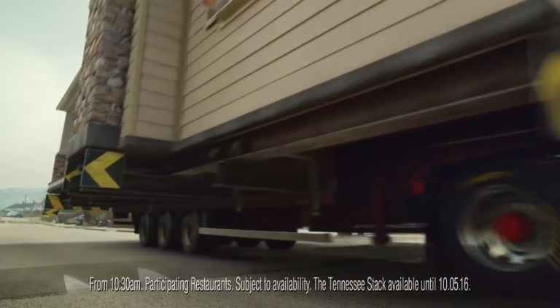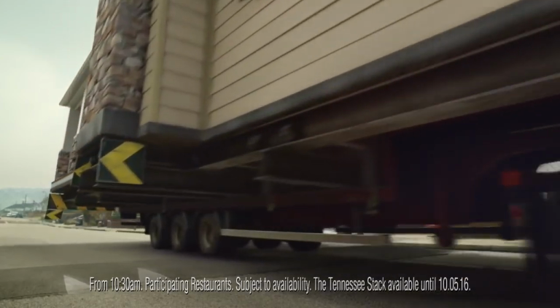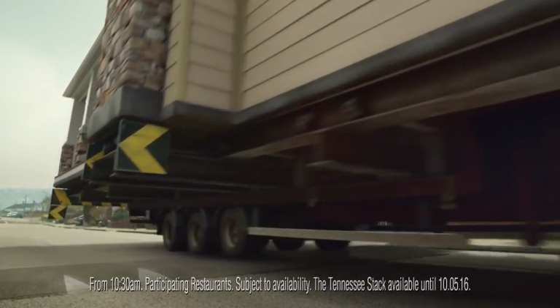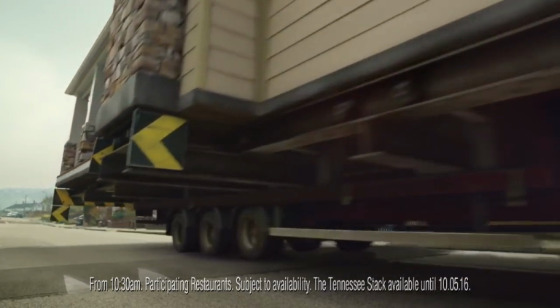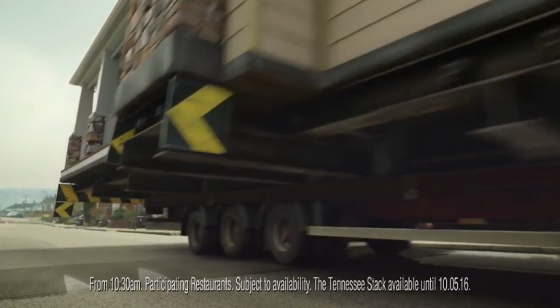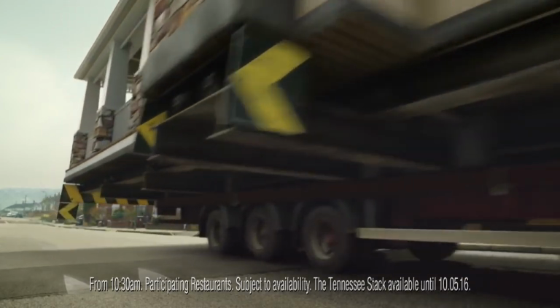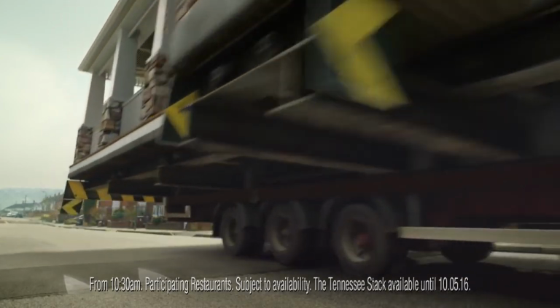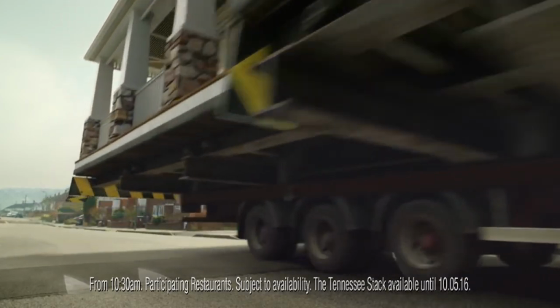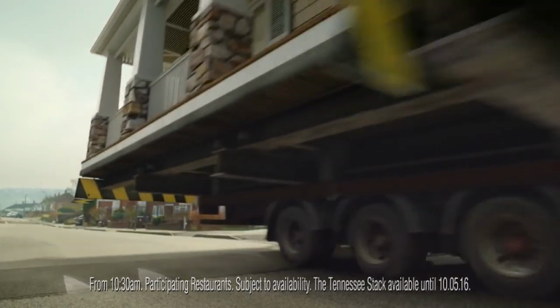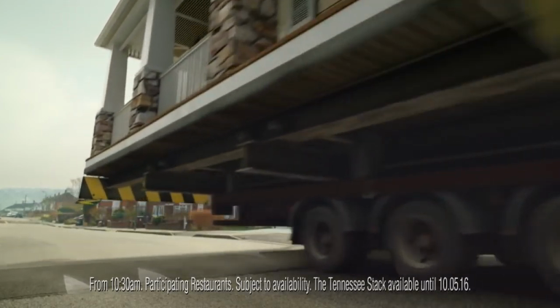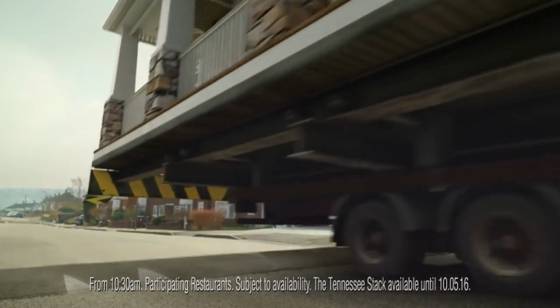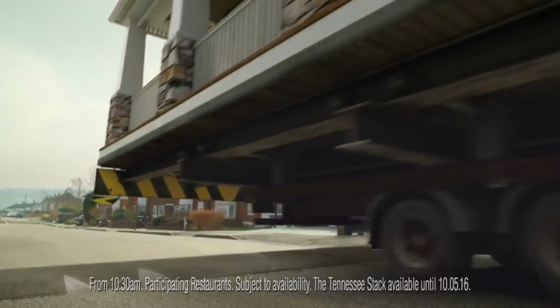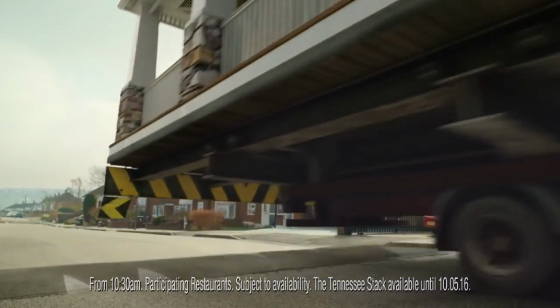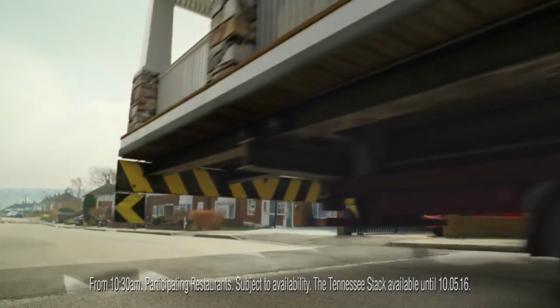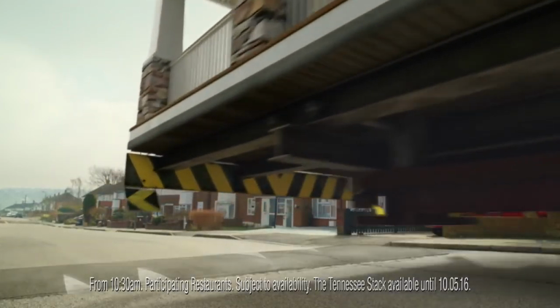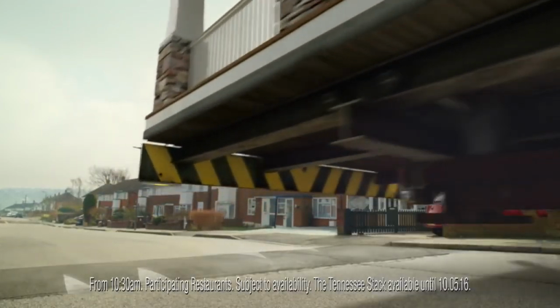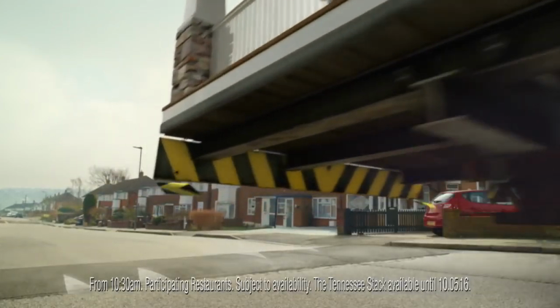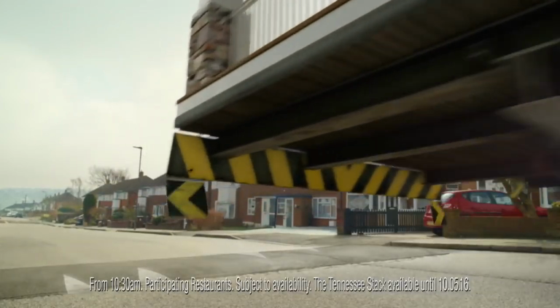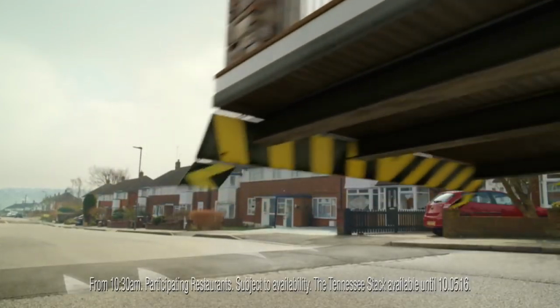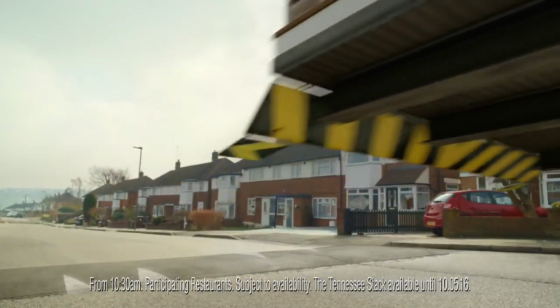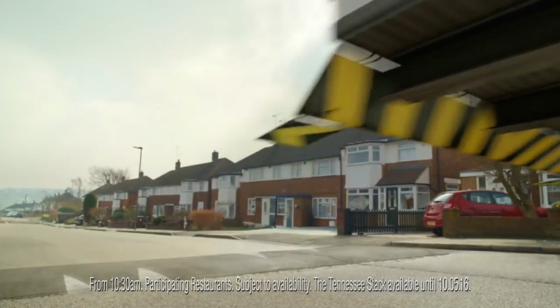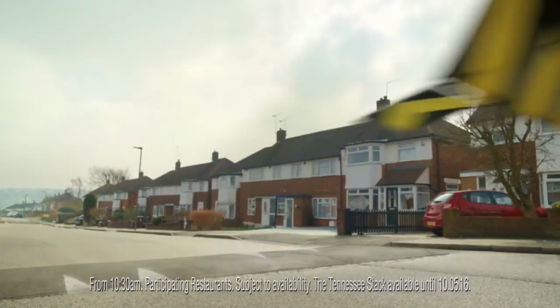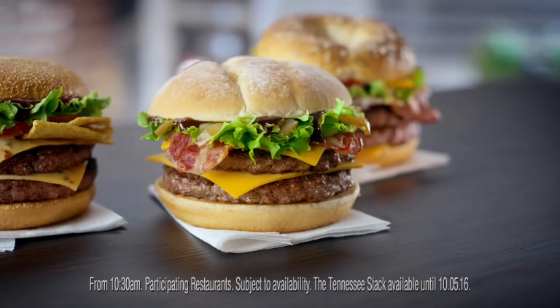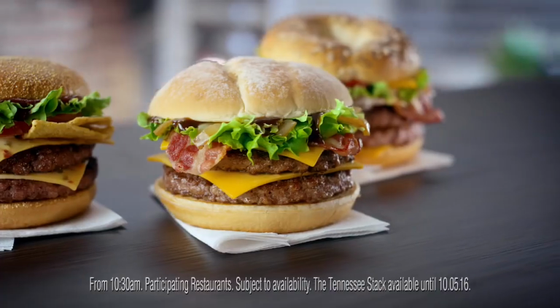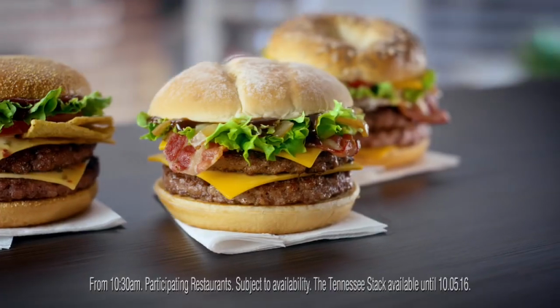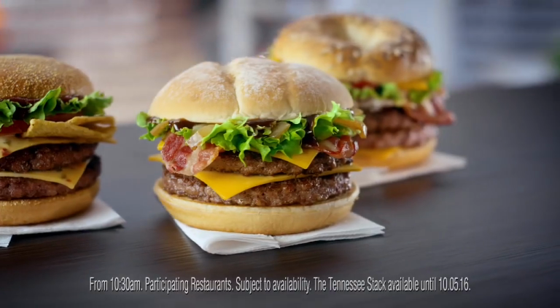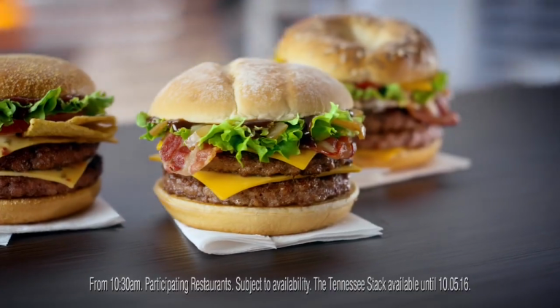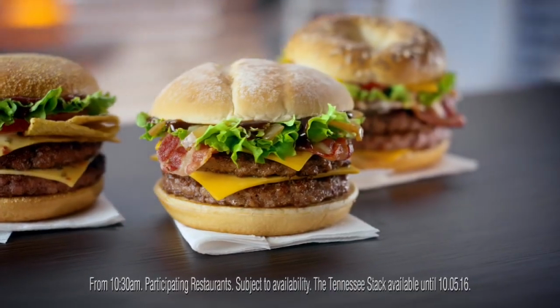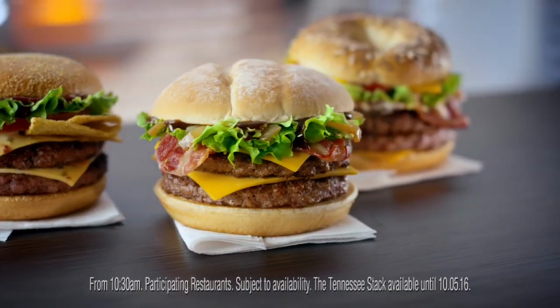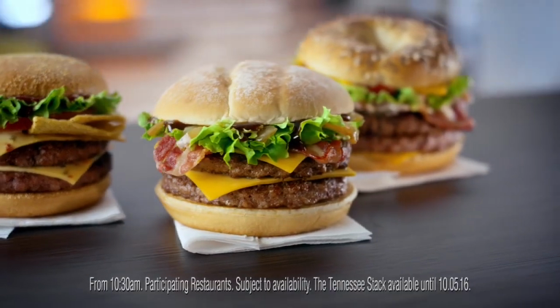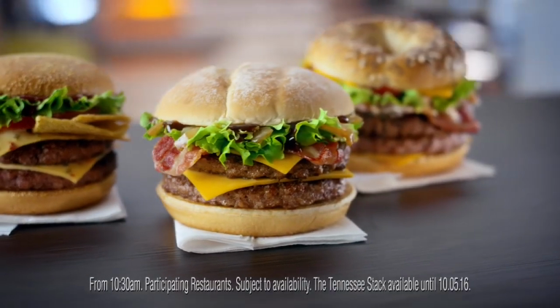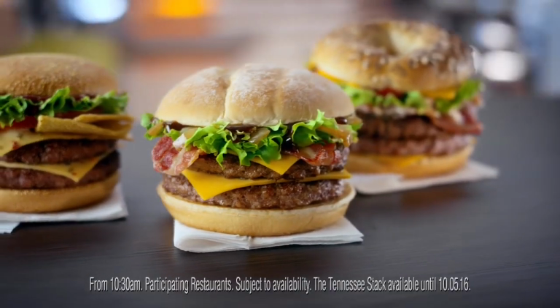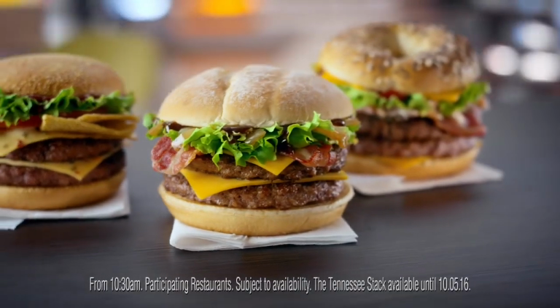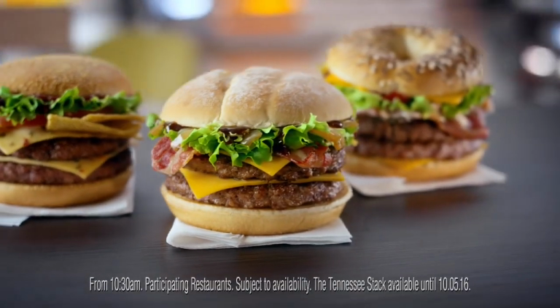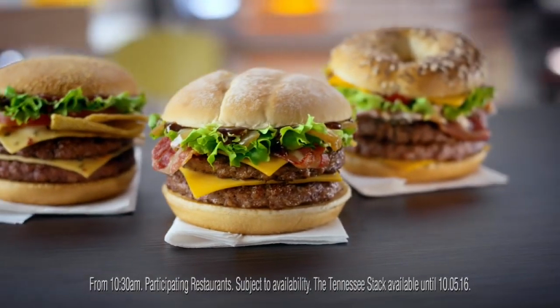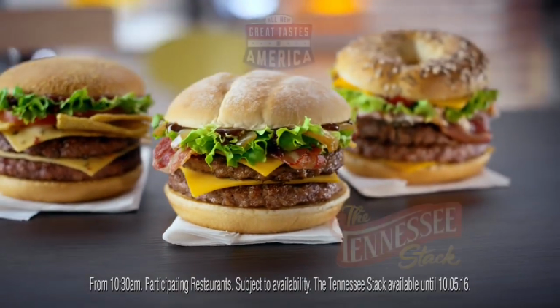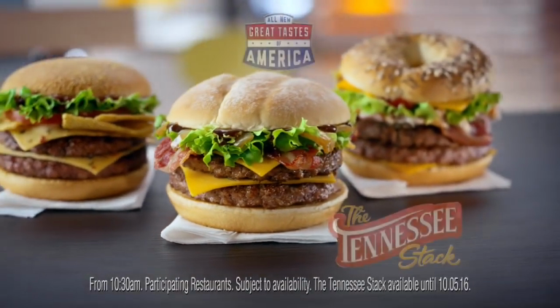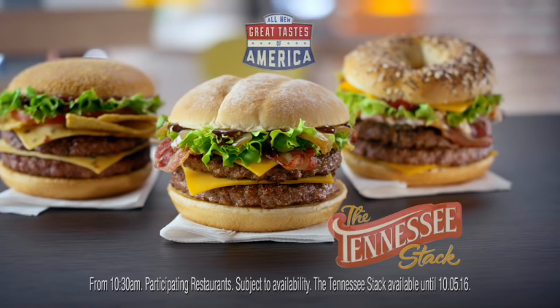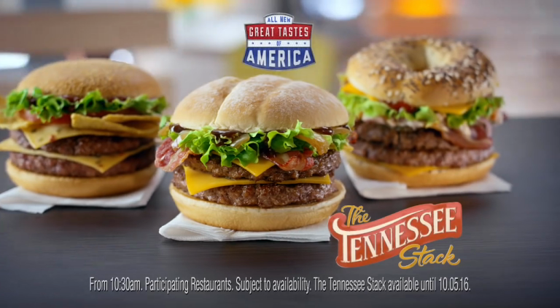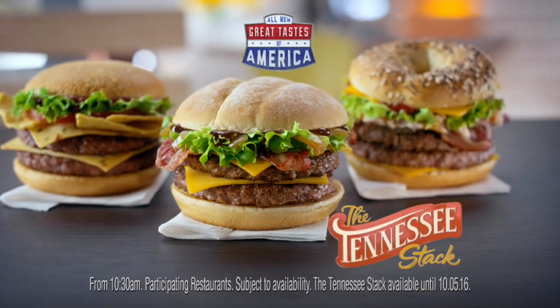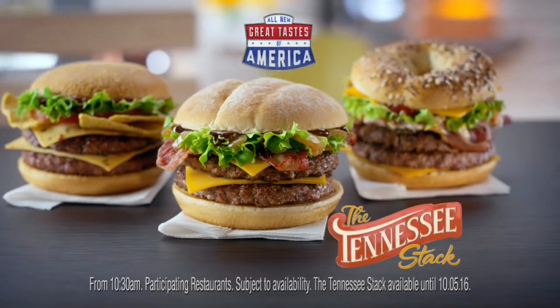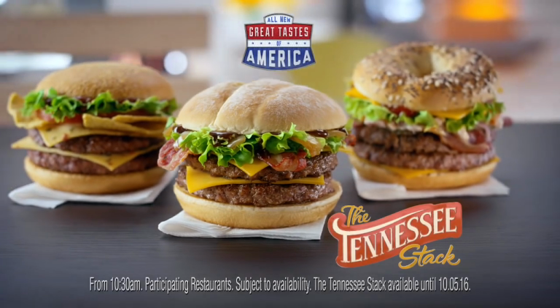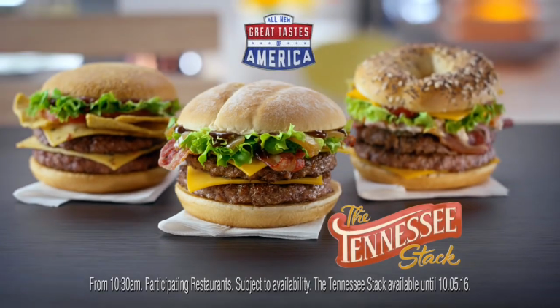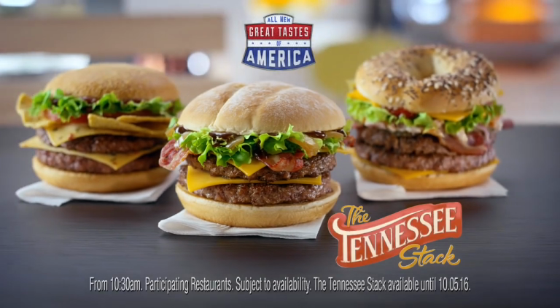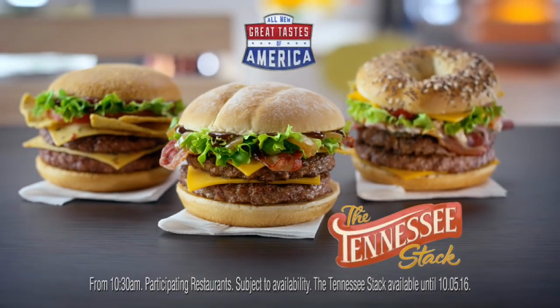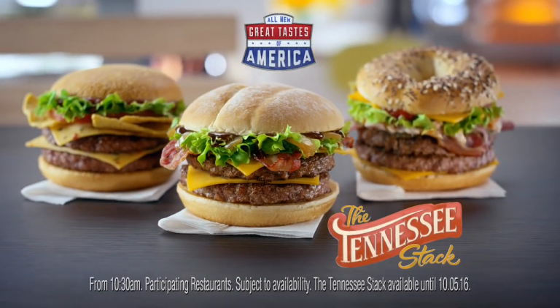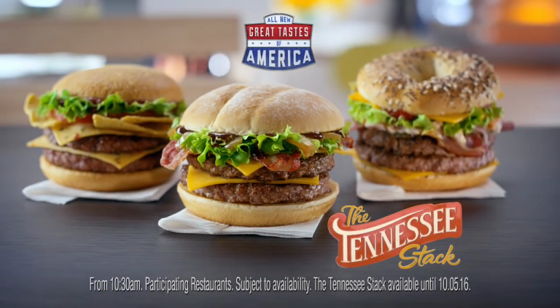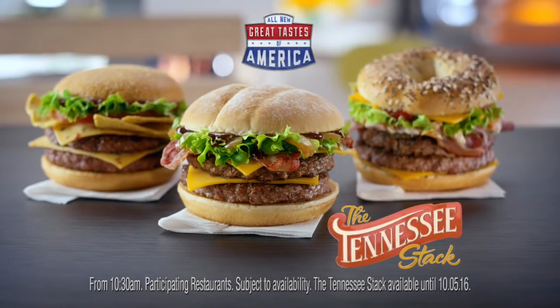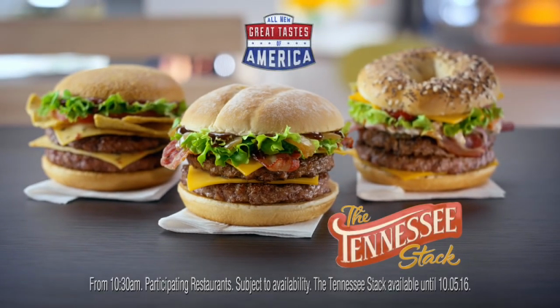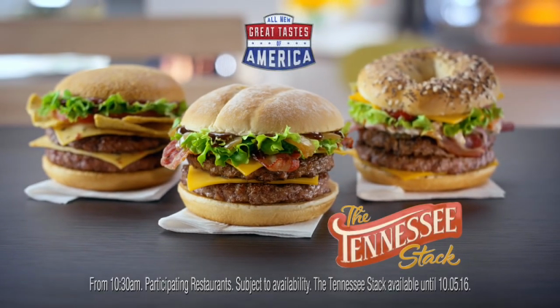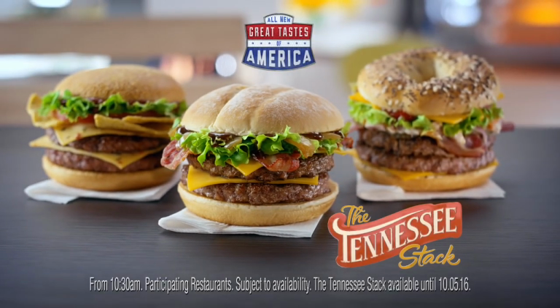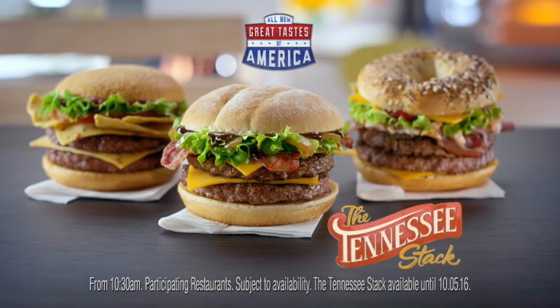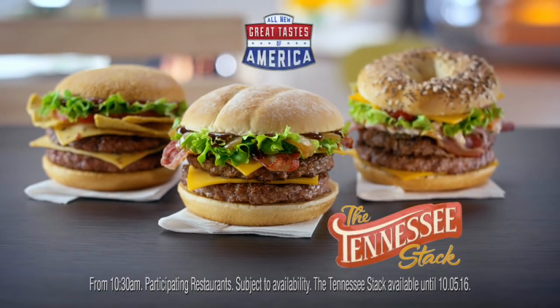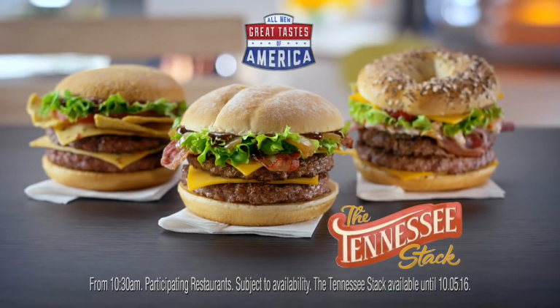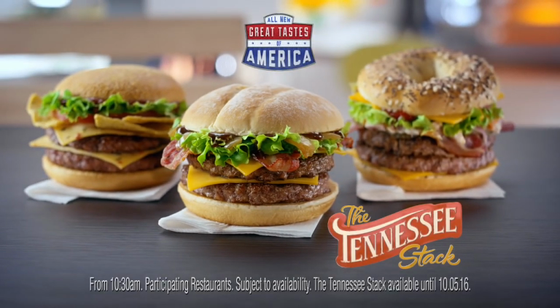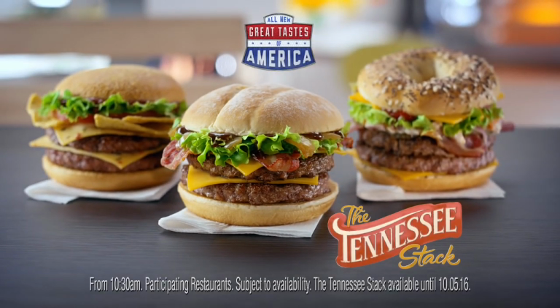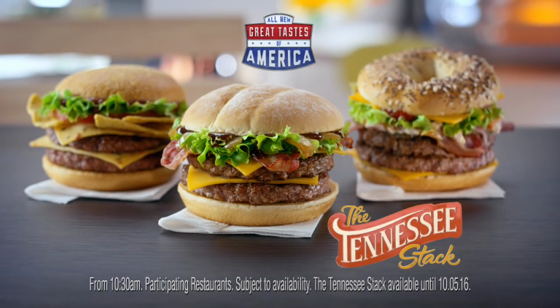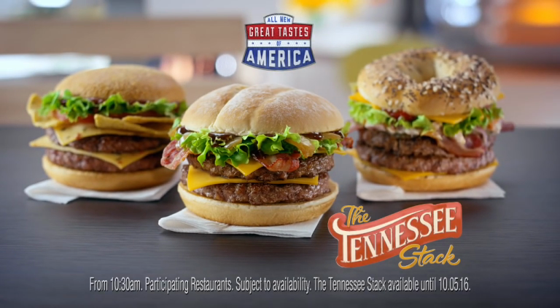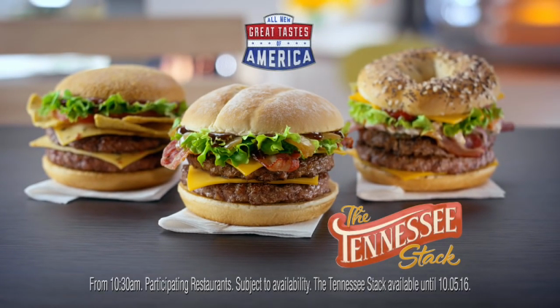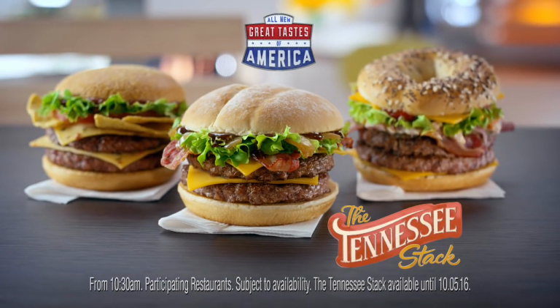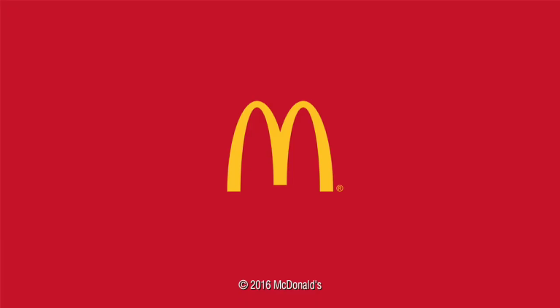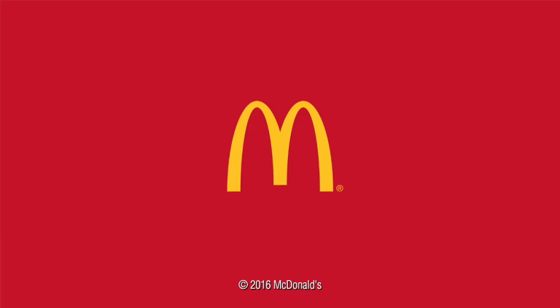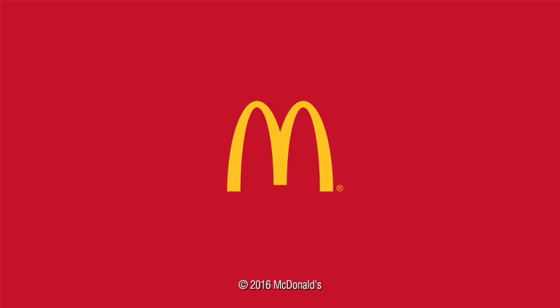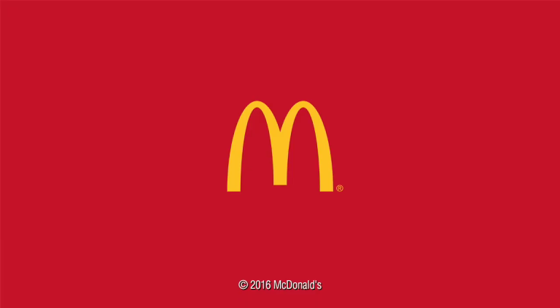McDonald's are bringing the authentic taste of Tennessee to the UK with the all-new Great Tastes of America. The Tennessee Stack, available for a limited time.